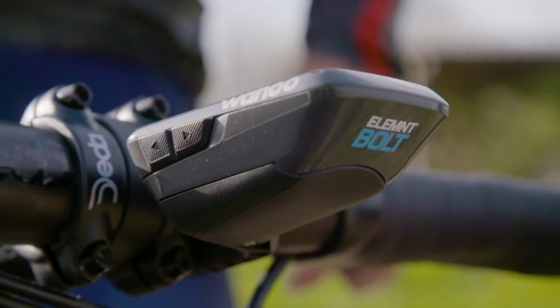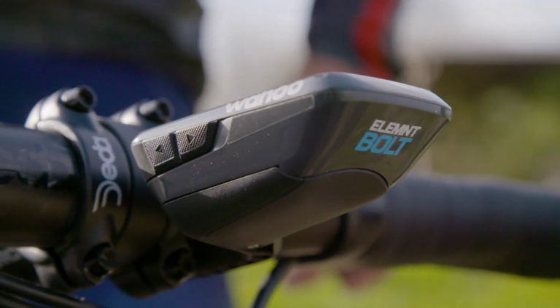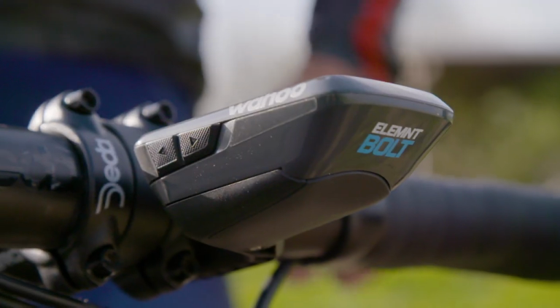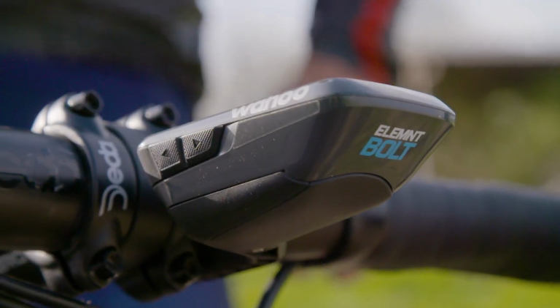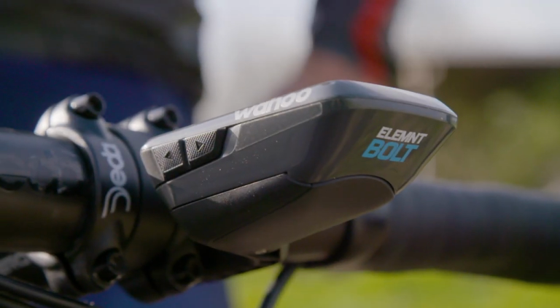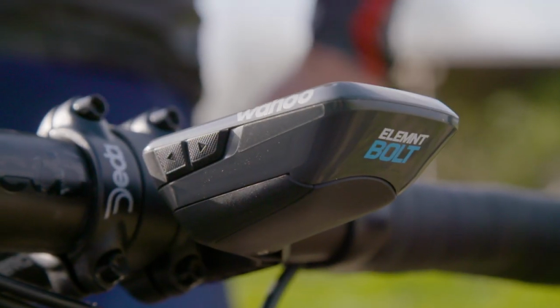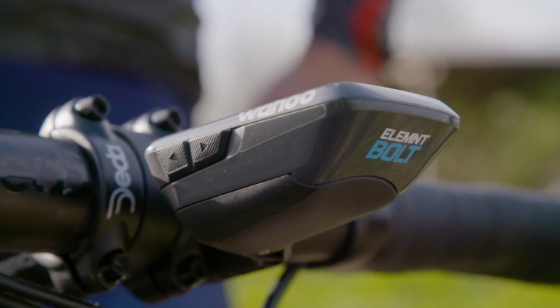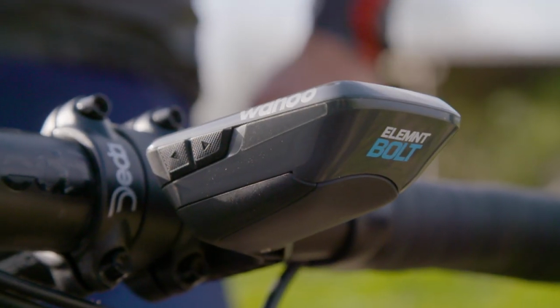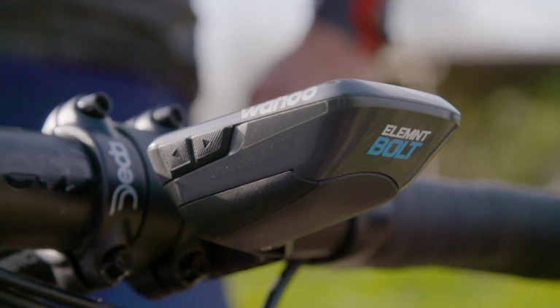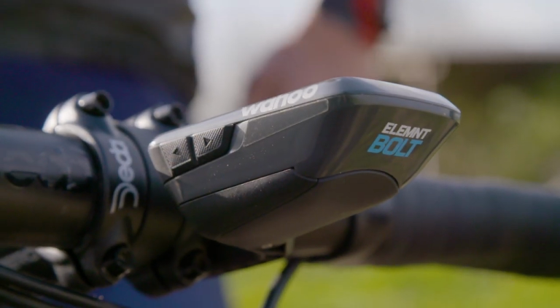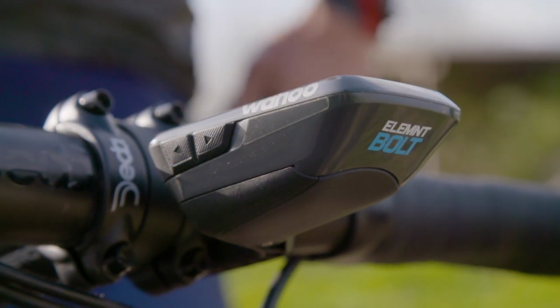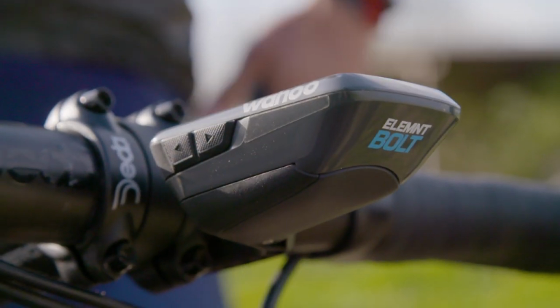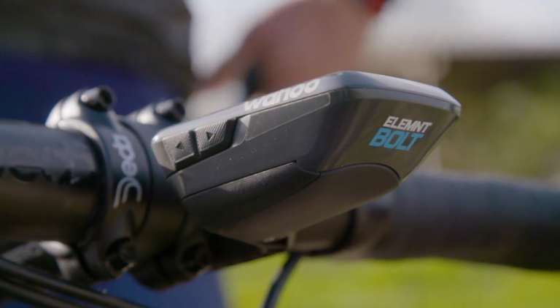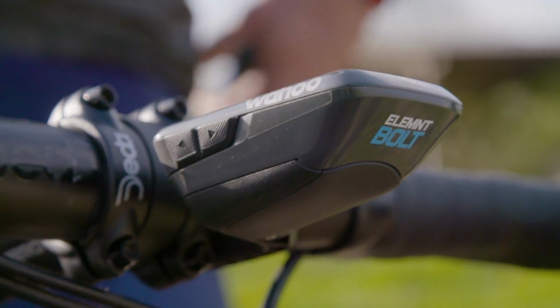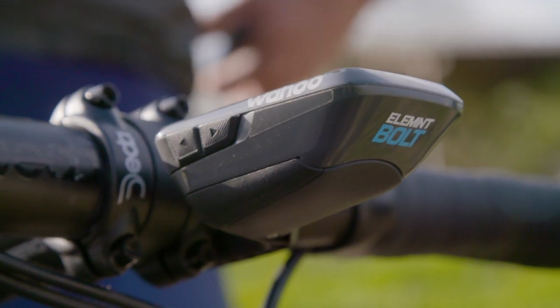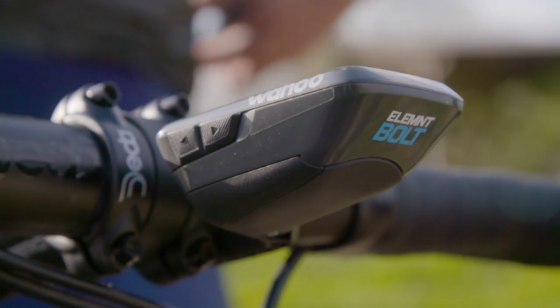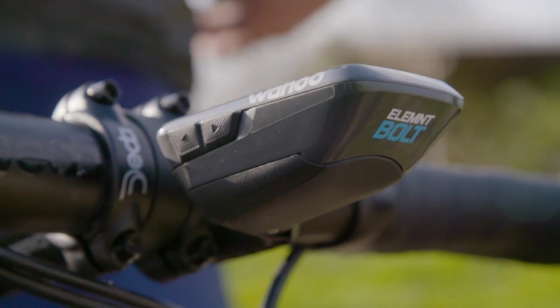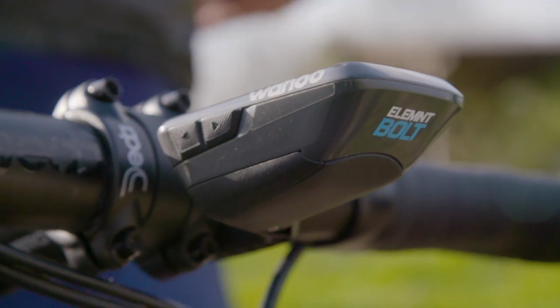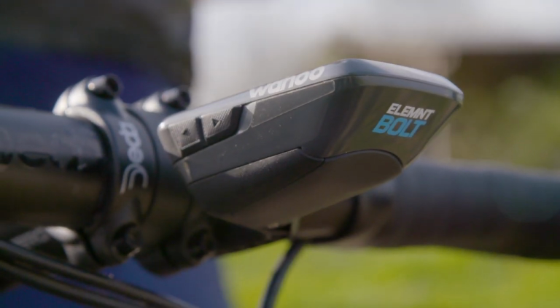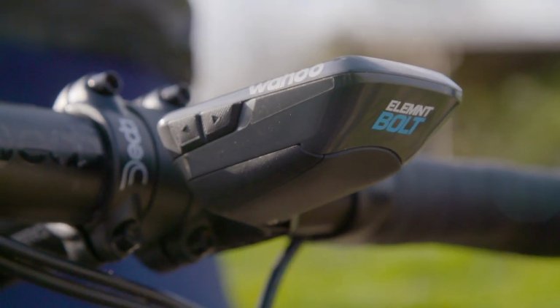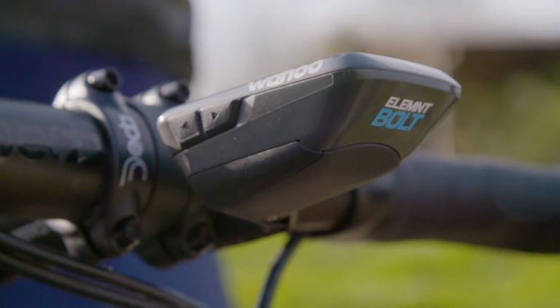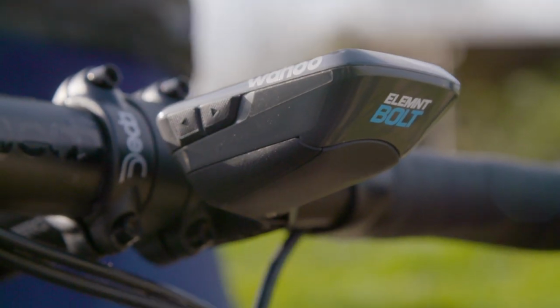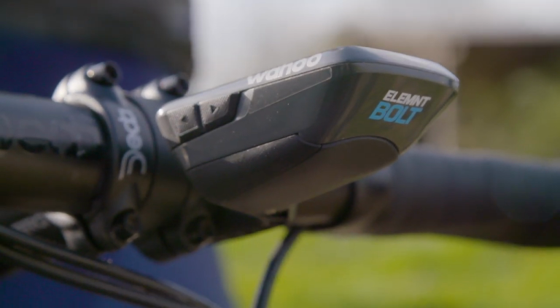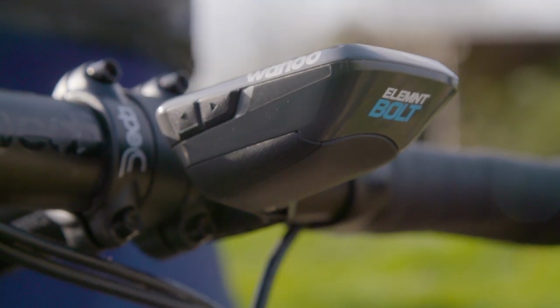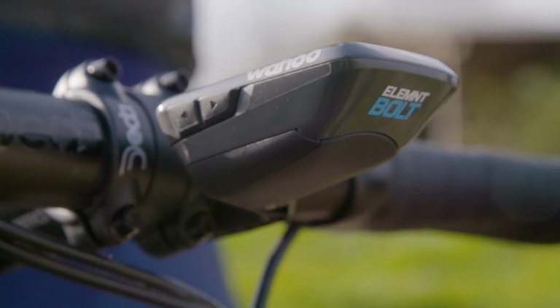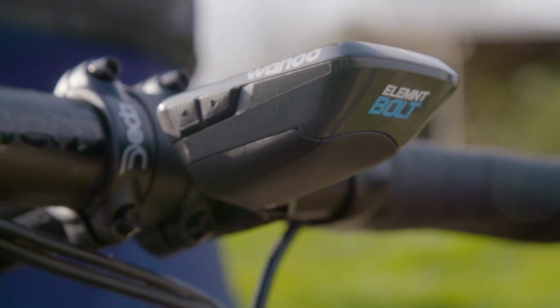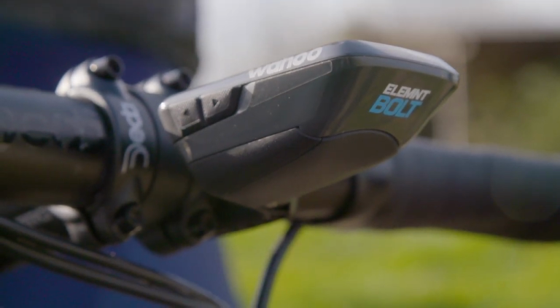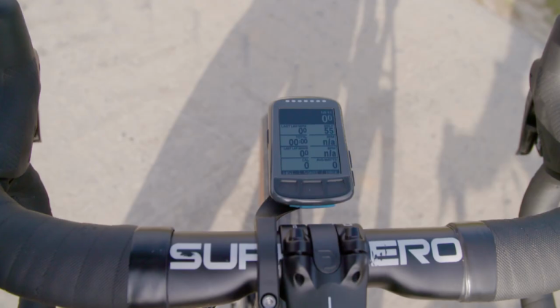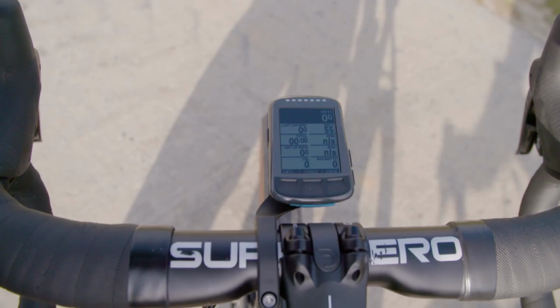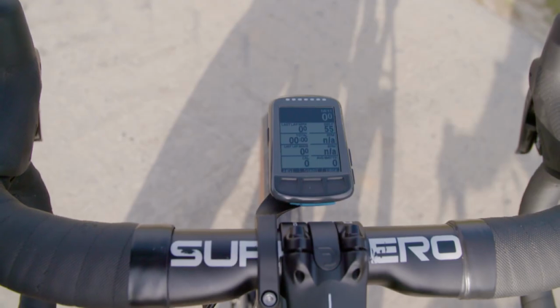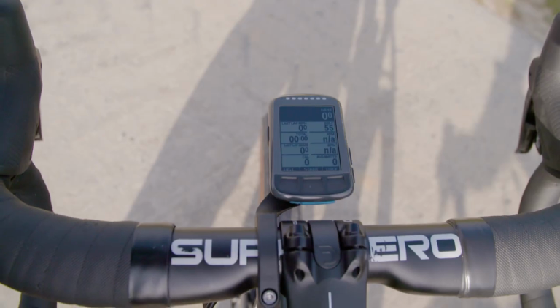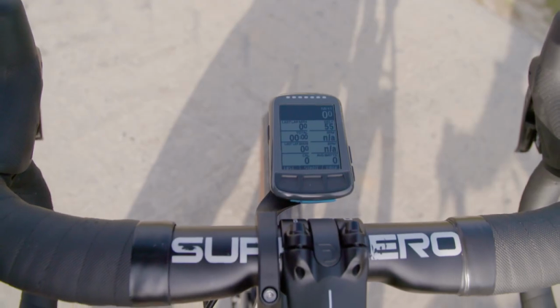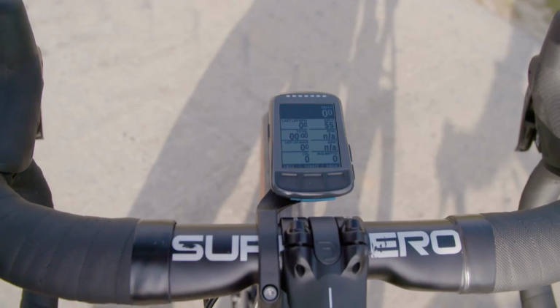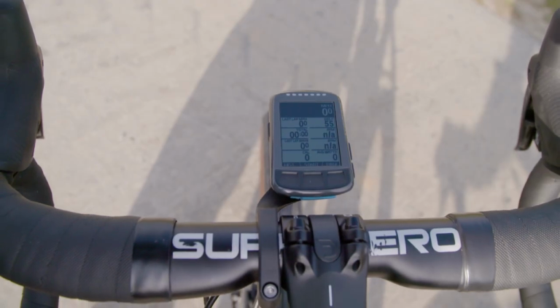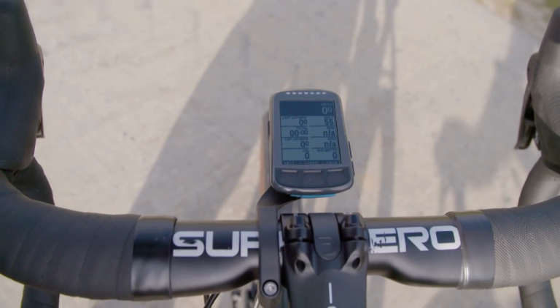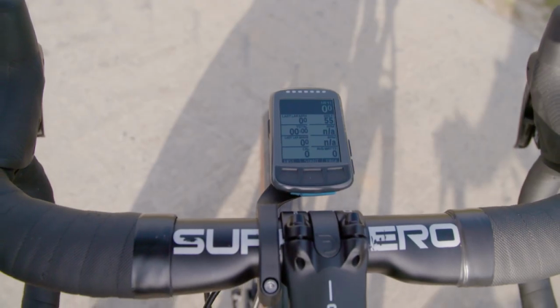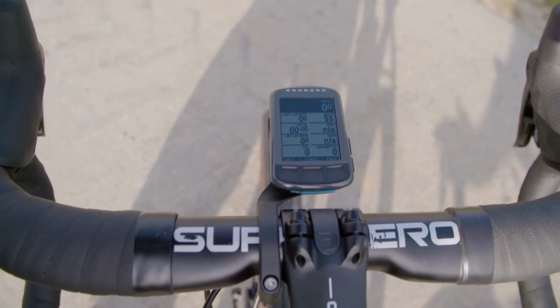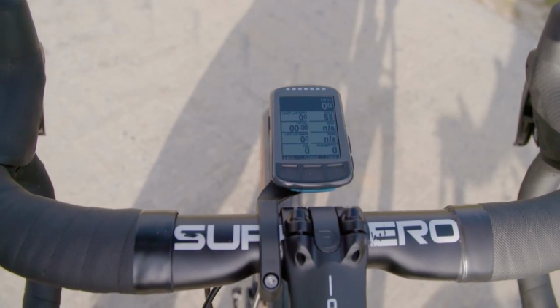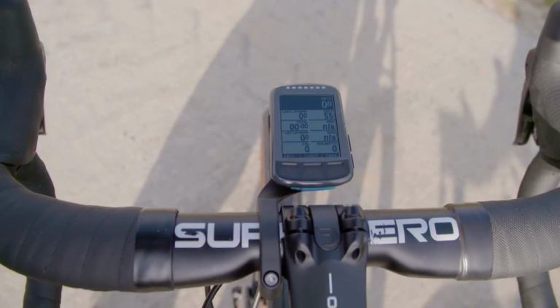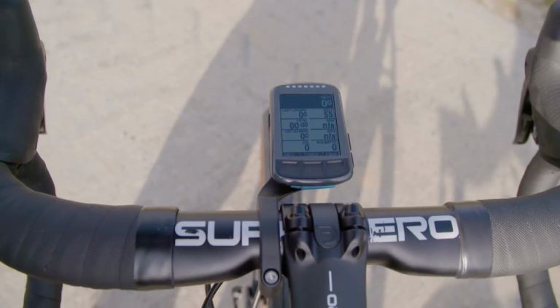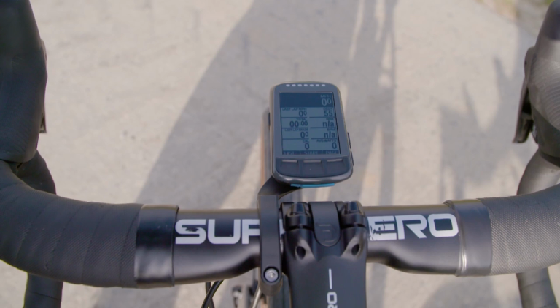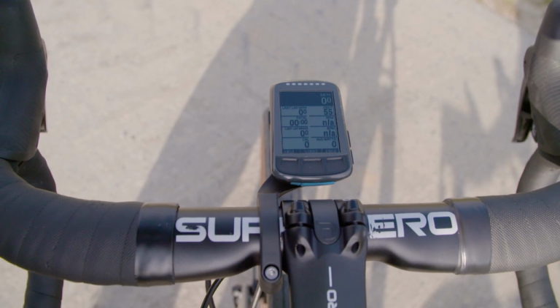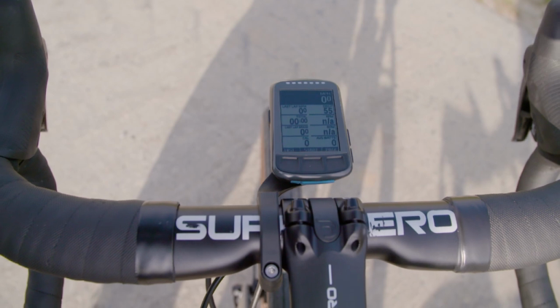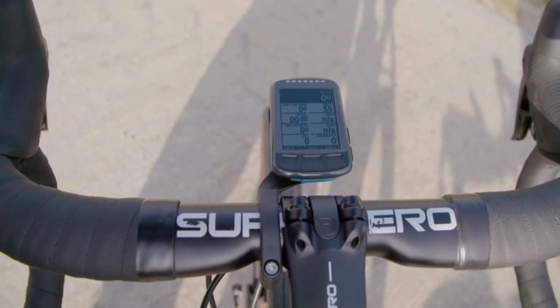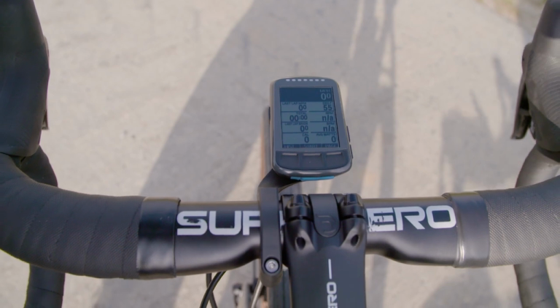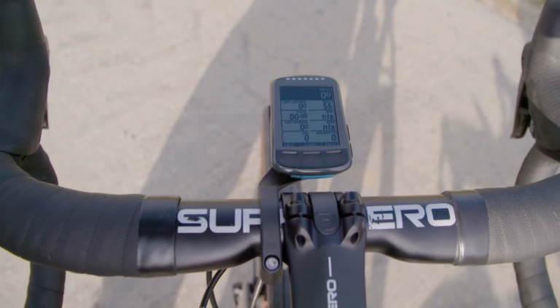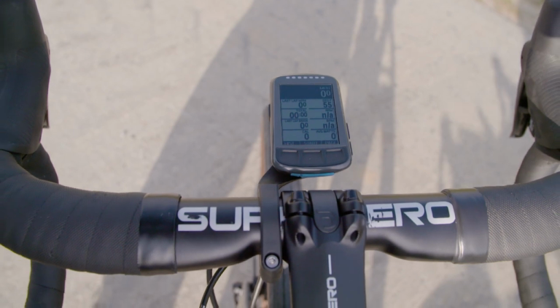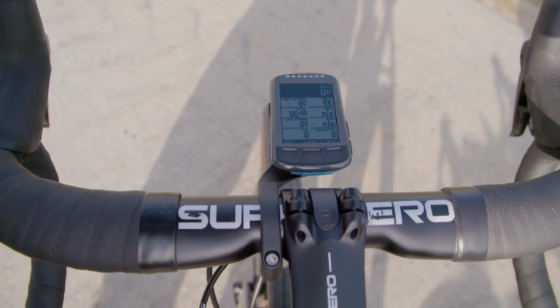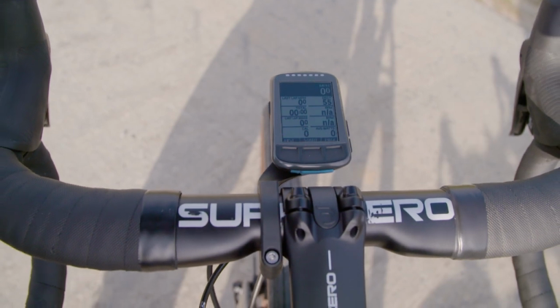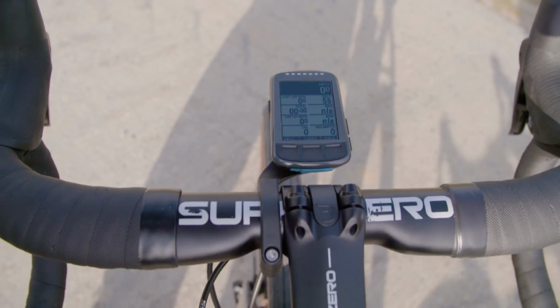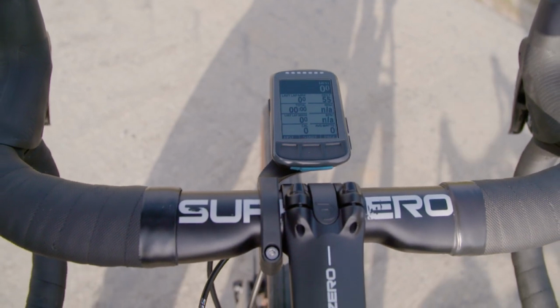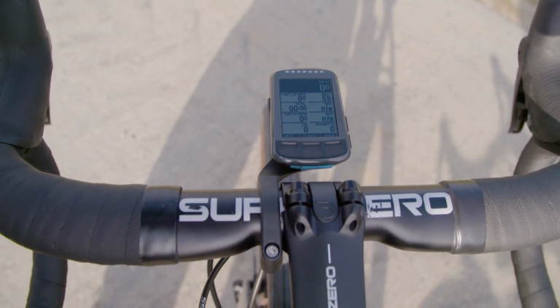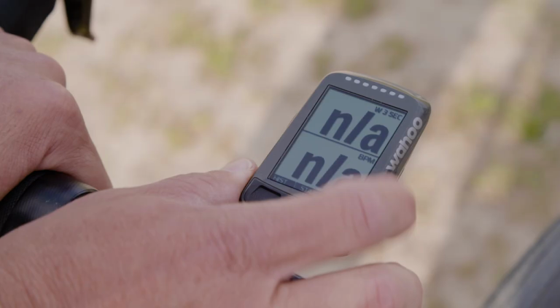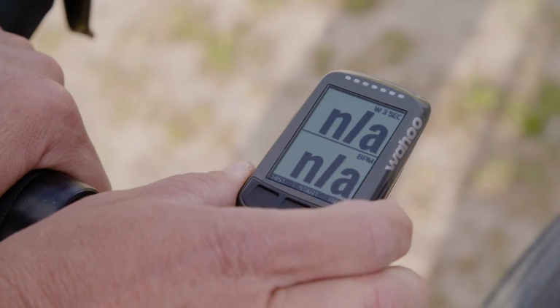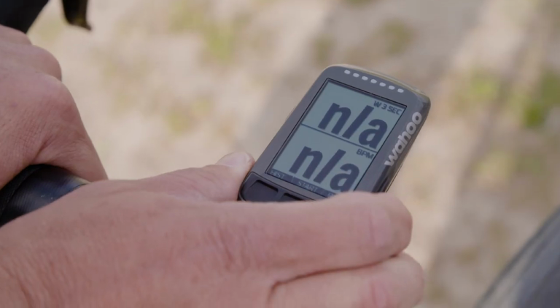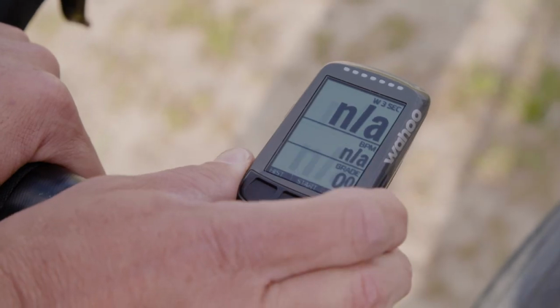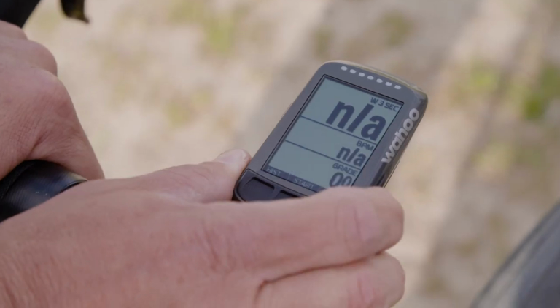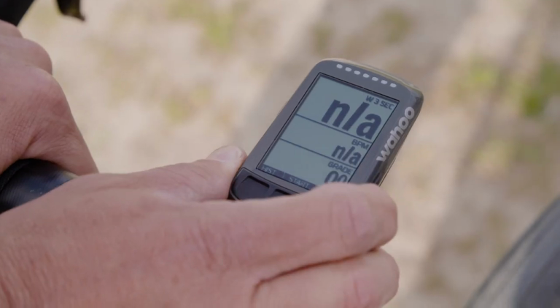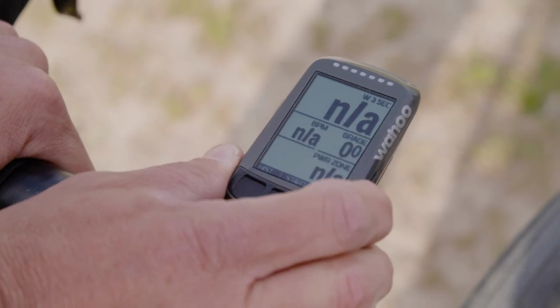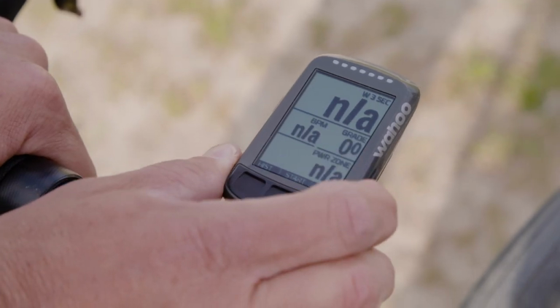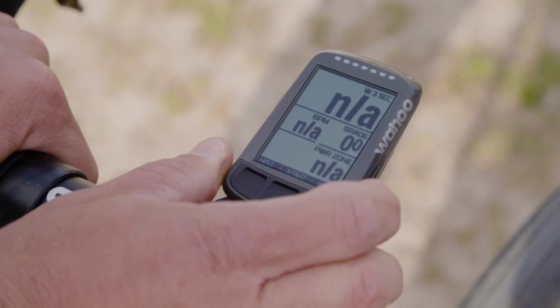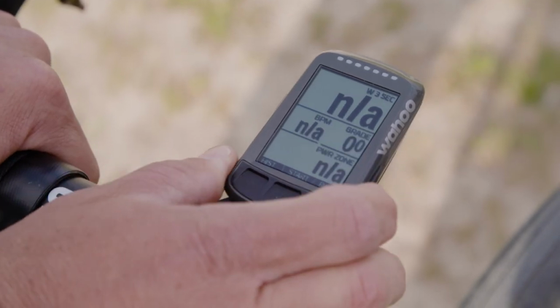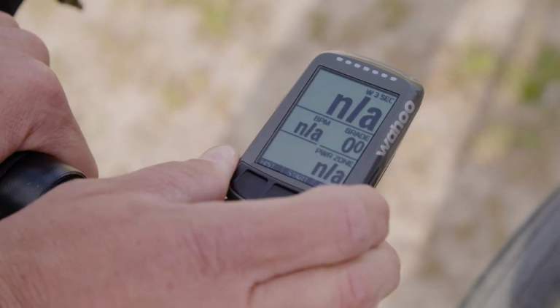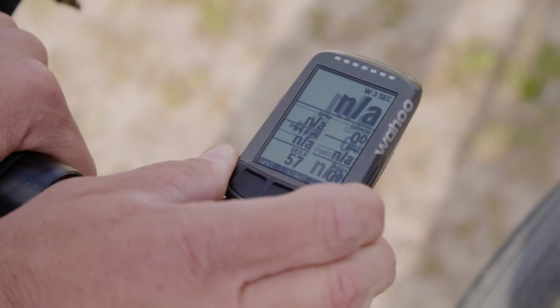The Element Bolt is the second computer from Wahoo, makers of the KICKR smart trainer. There's a lot of cool stuff going on in this small little black and white device.